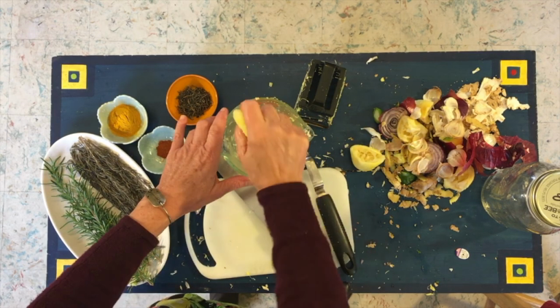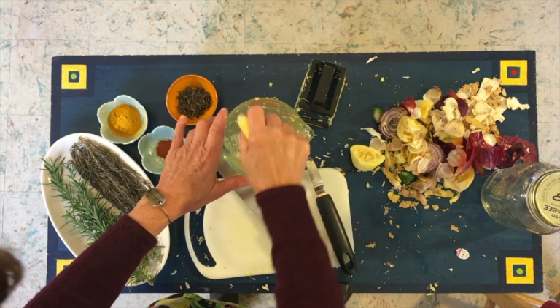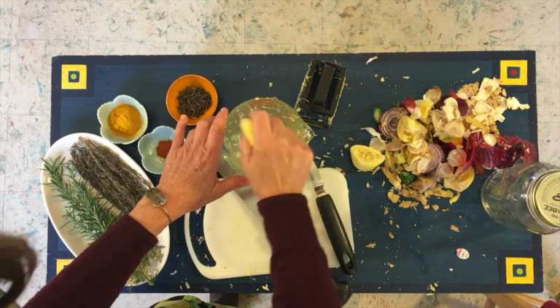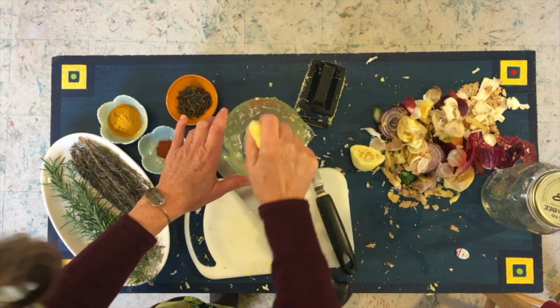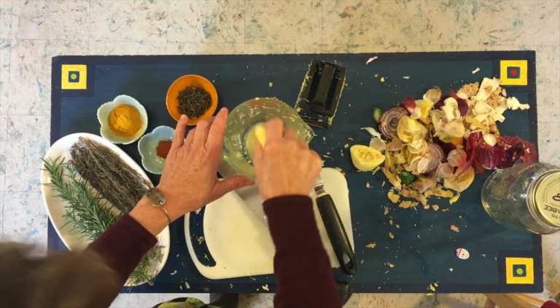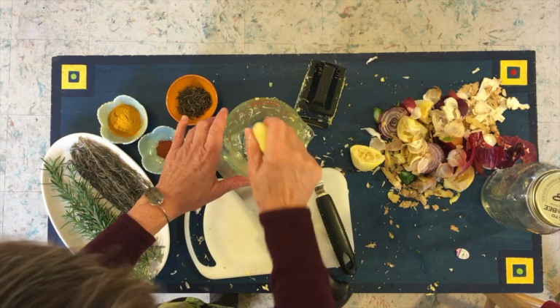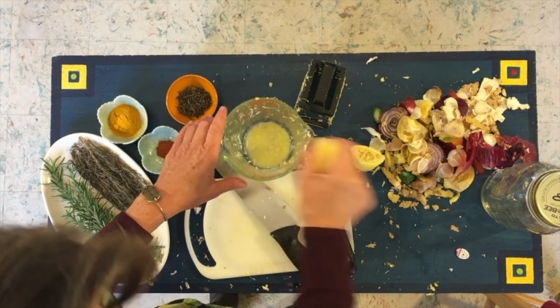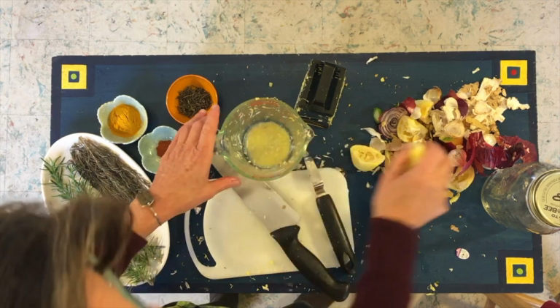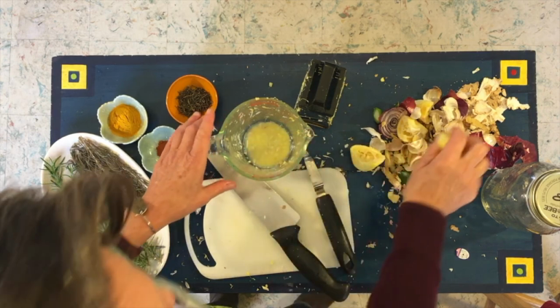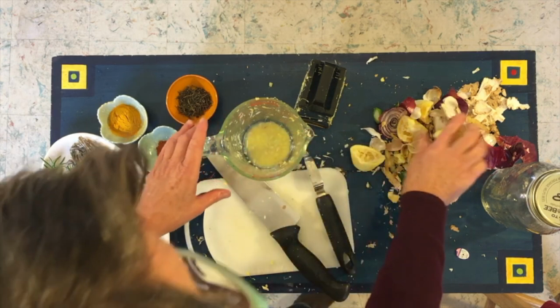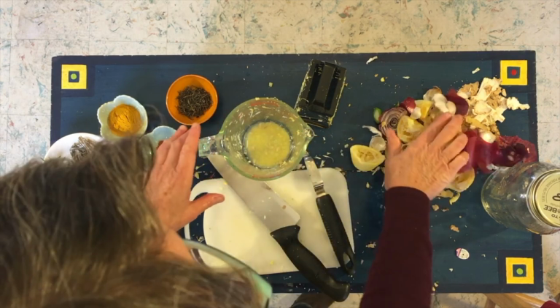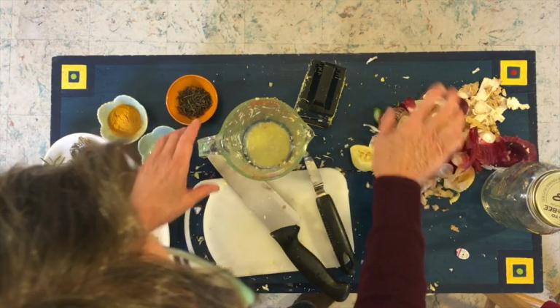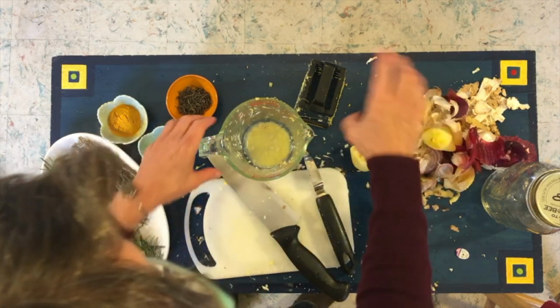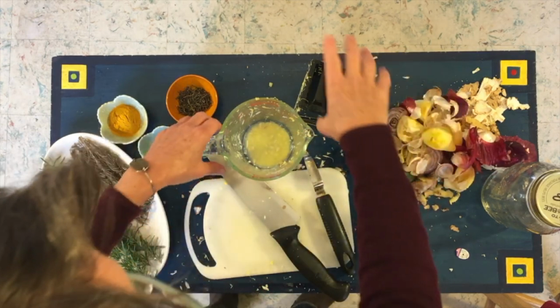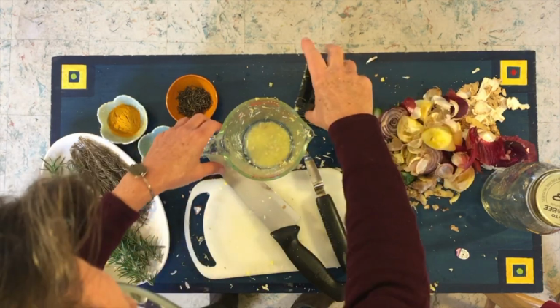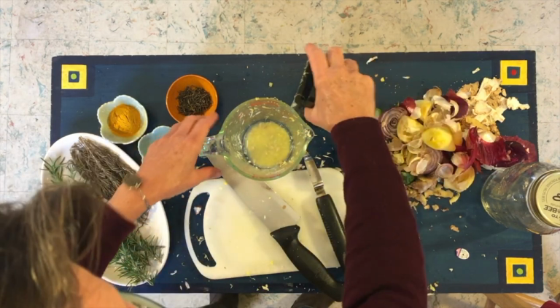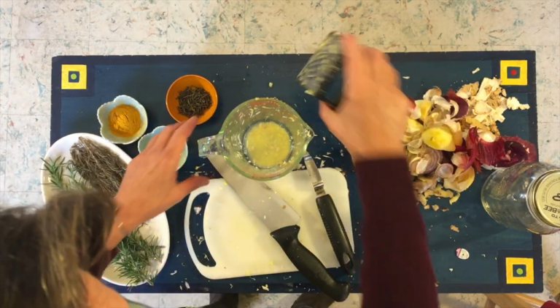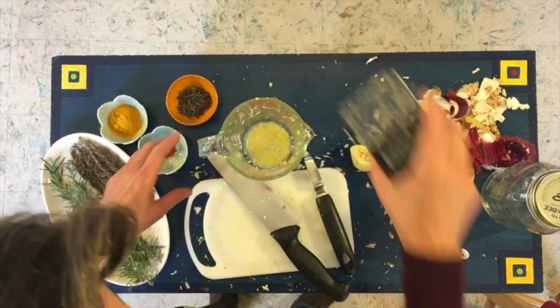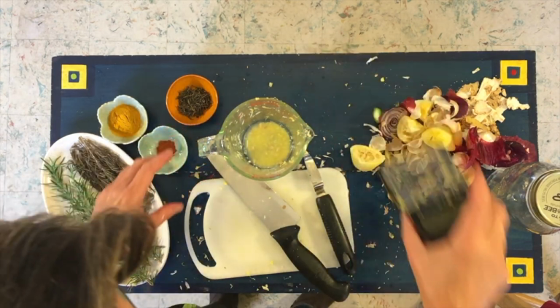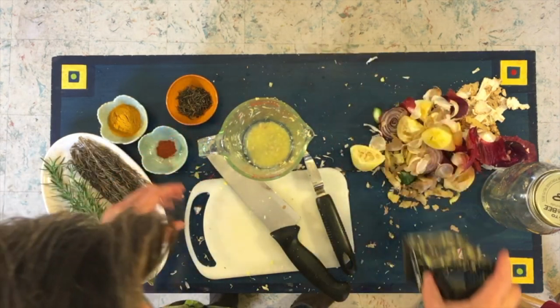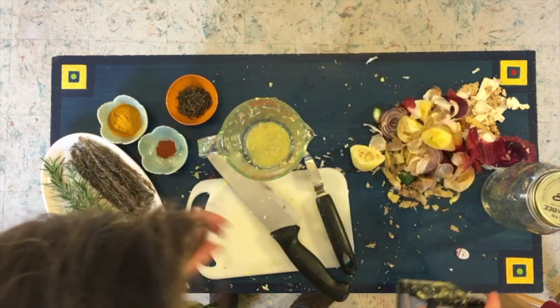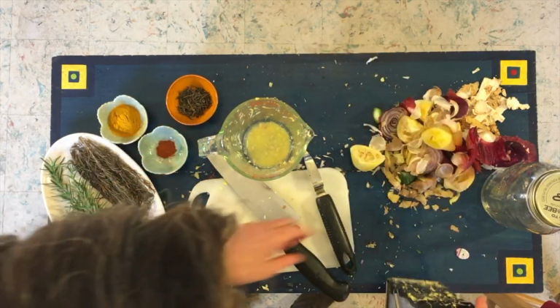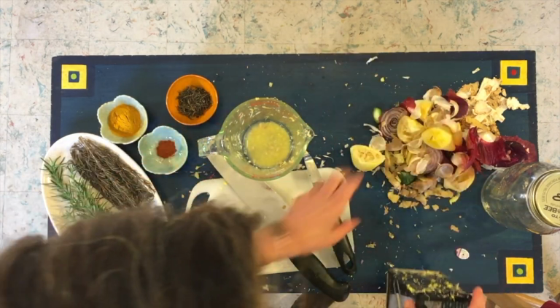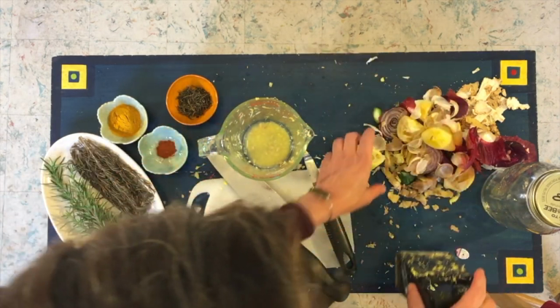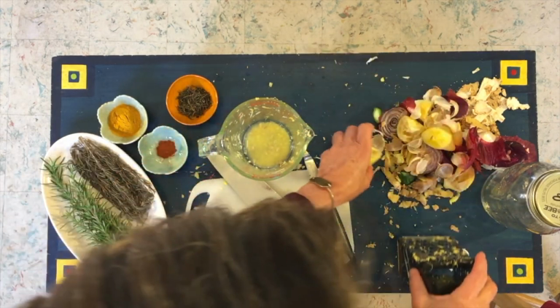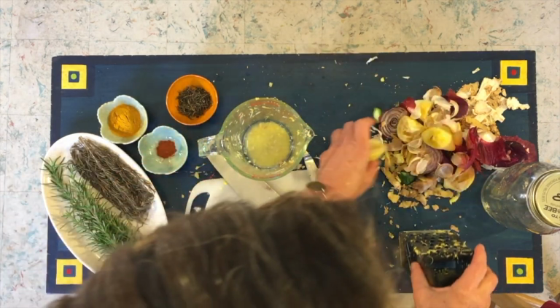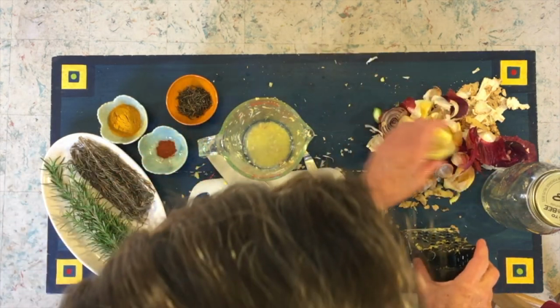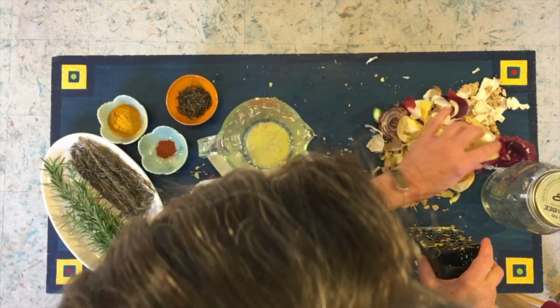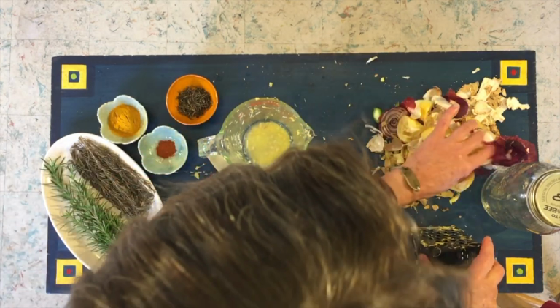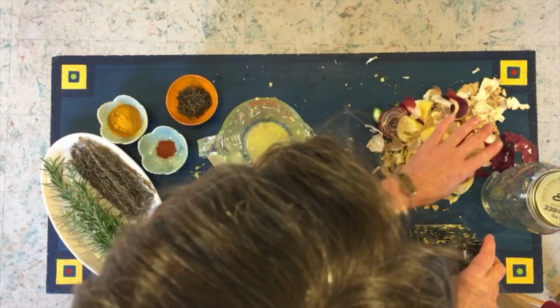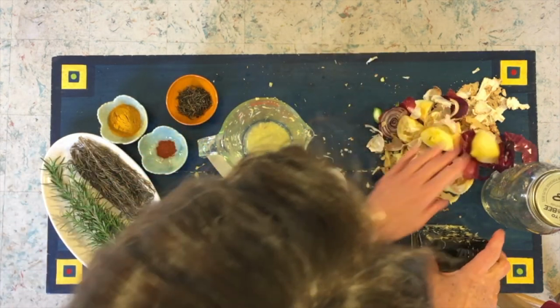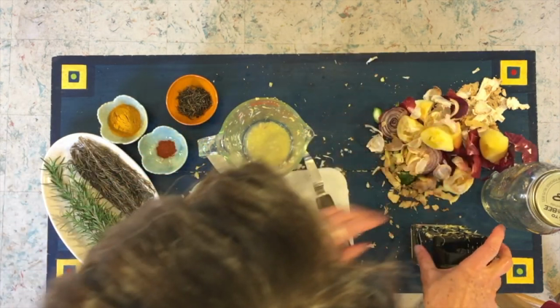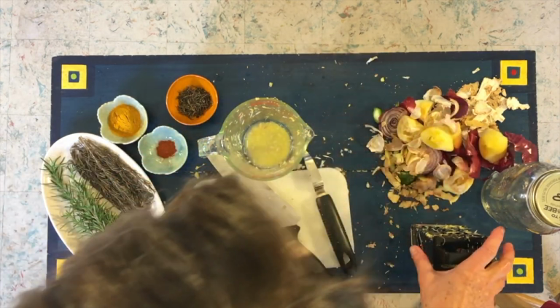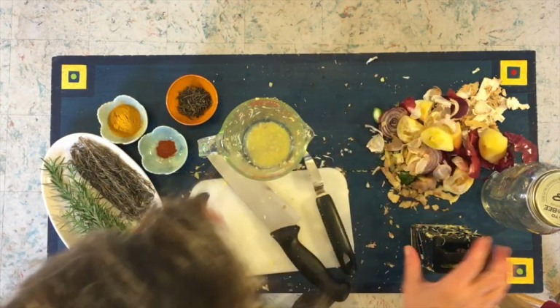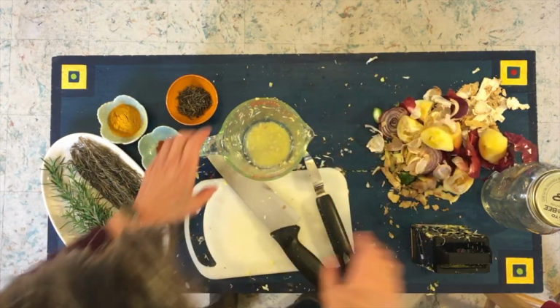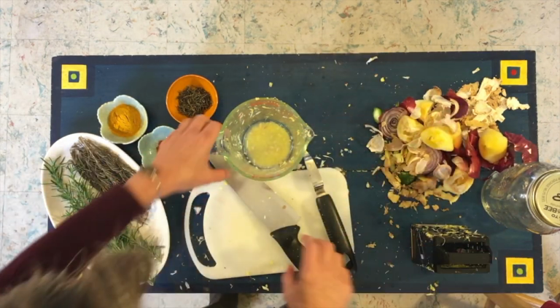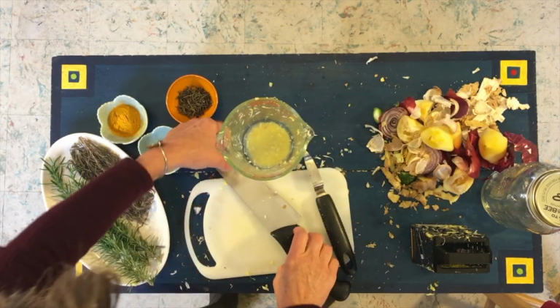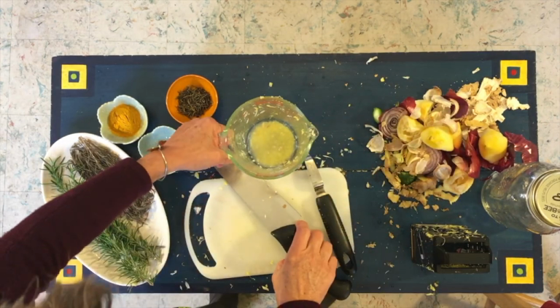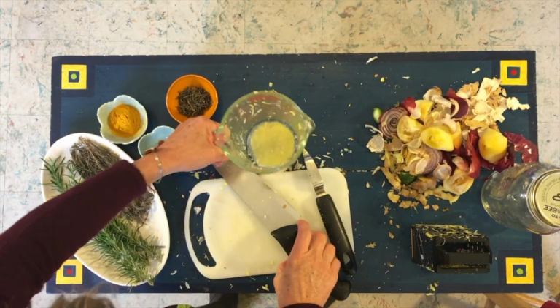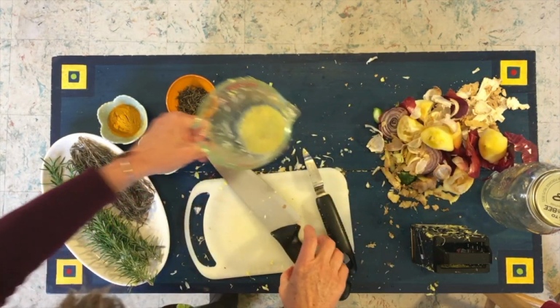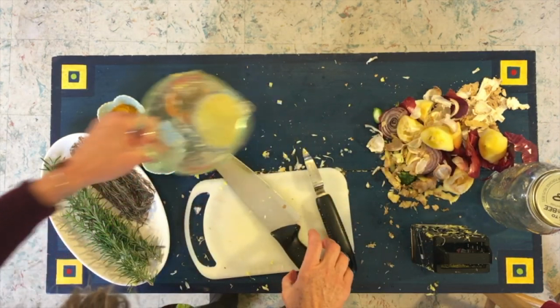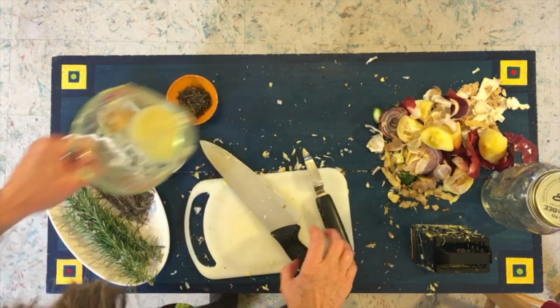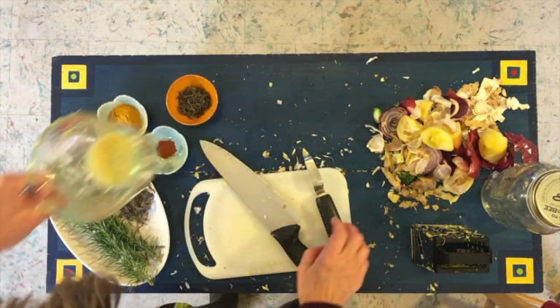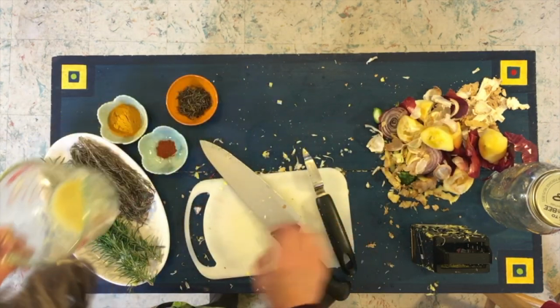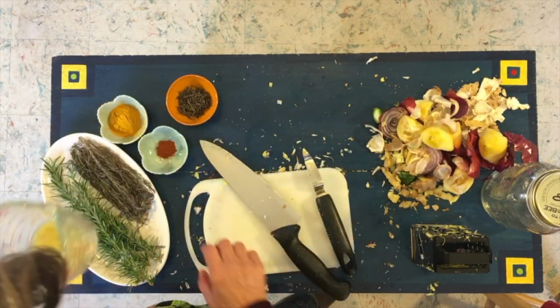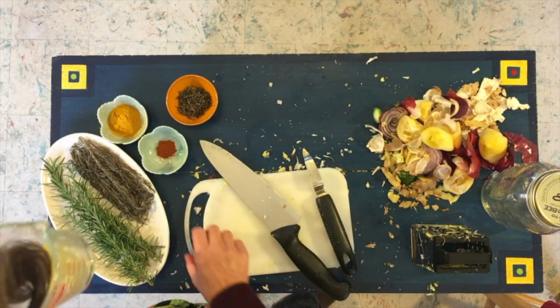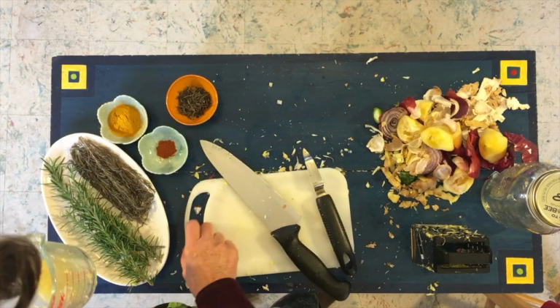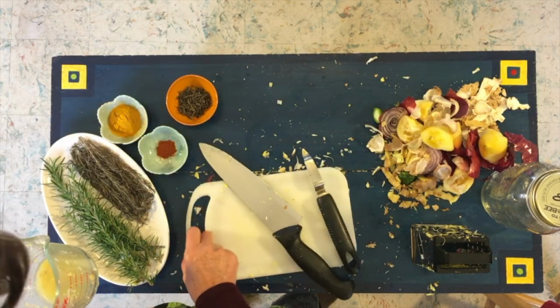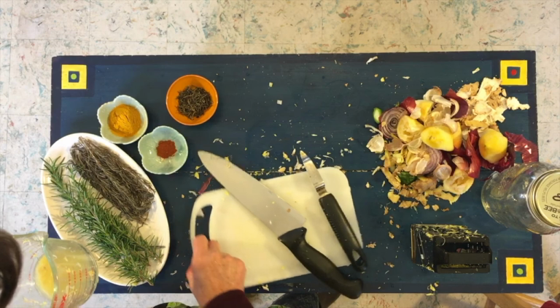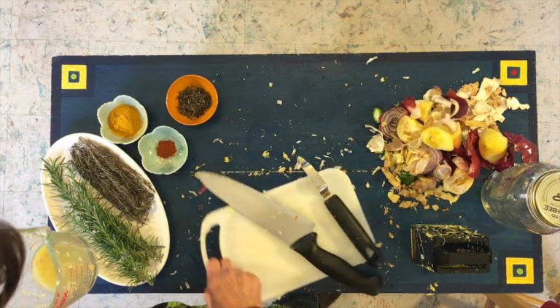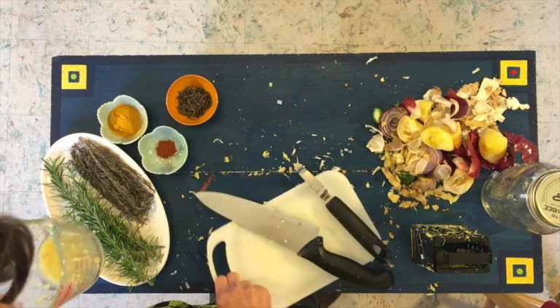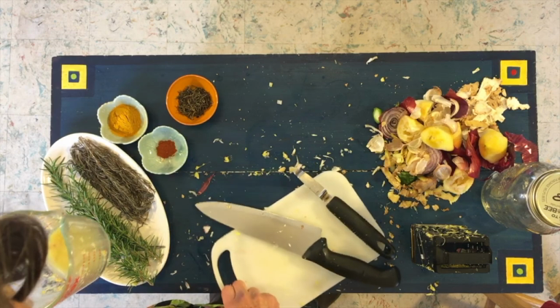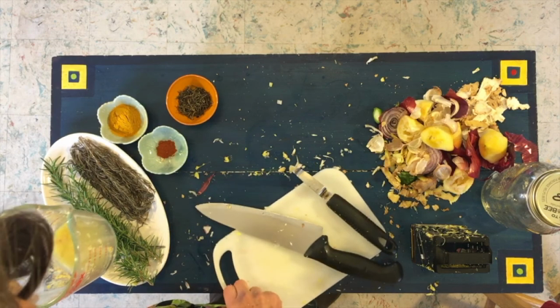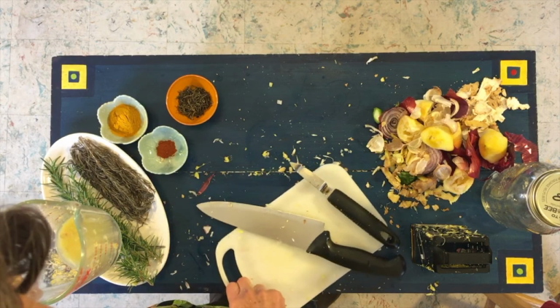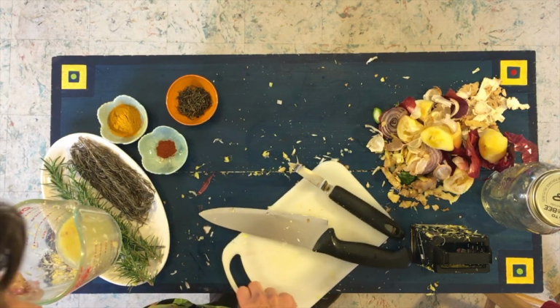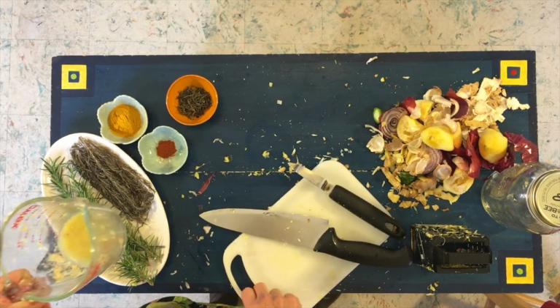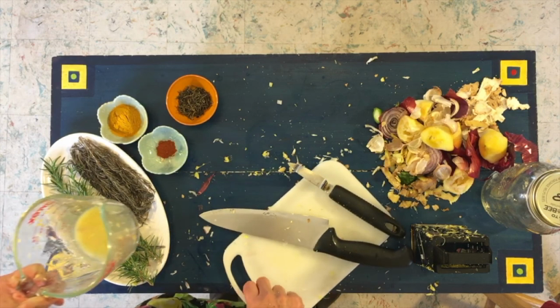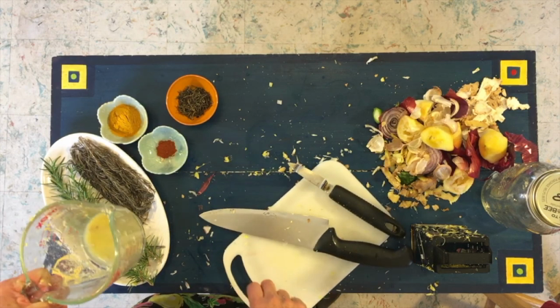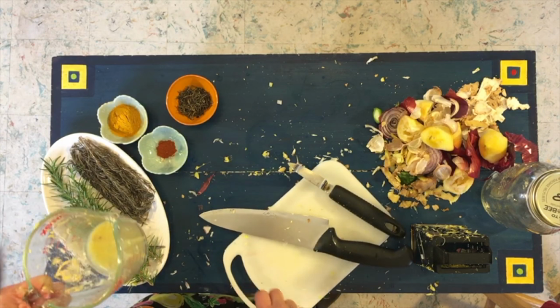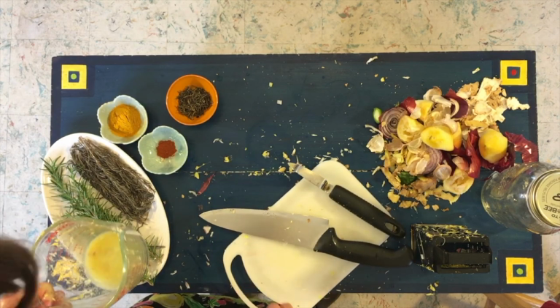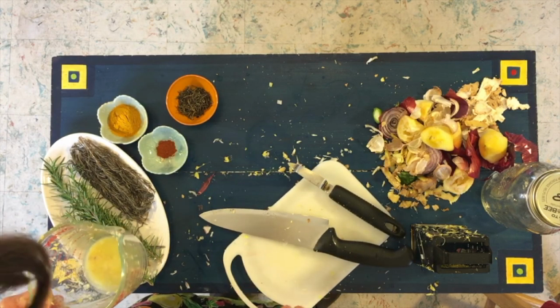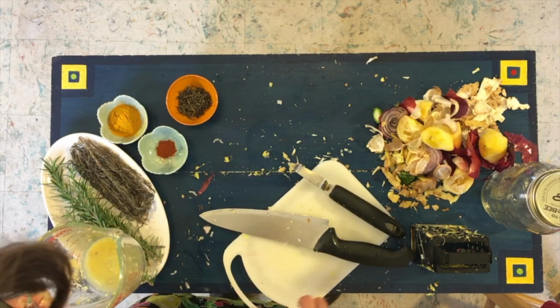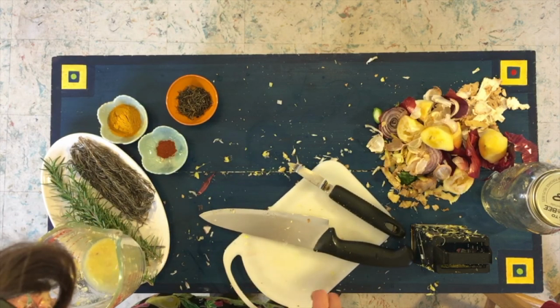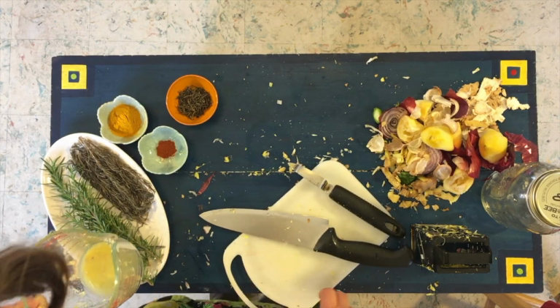One of the nice parts about the lemon afterwards is you can use it to deodorize your board — help get some of that garlic and horseradish and ginger out of it. All right, so that's all the ingredients. Give me a minute to clean this up and we'll put it all together.